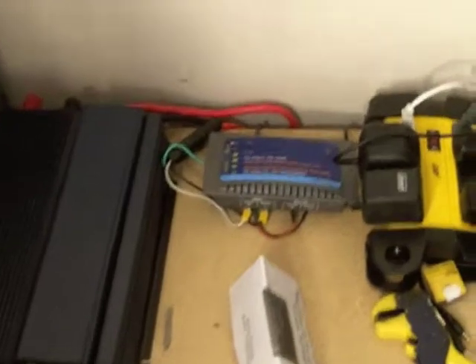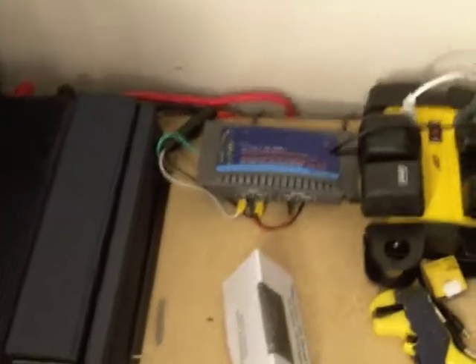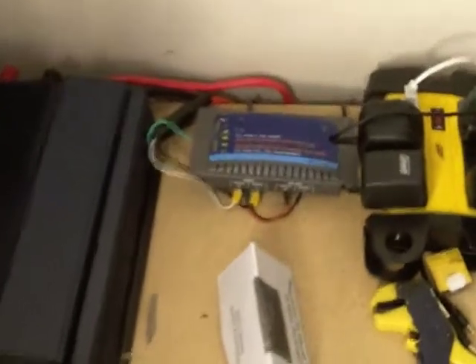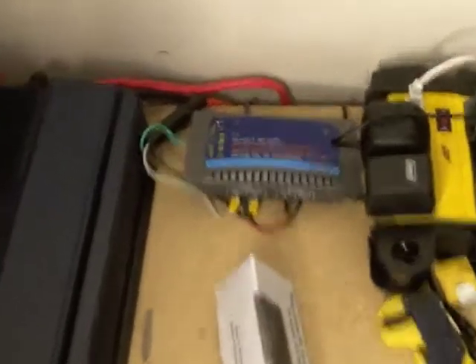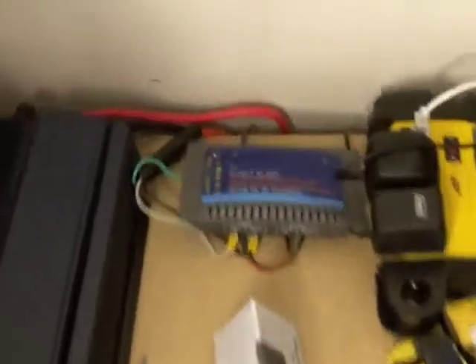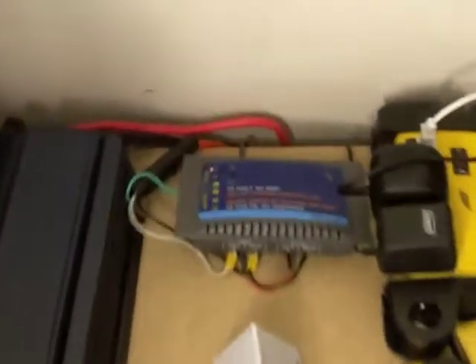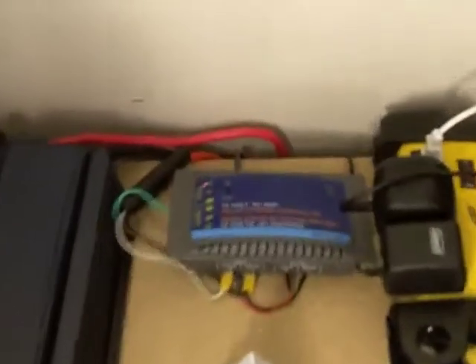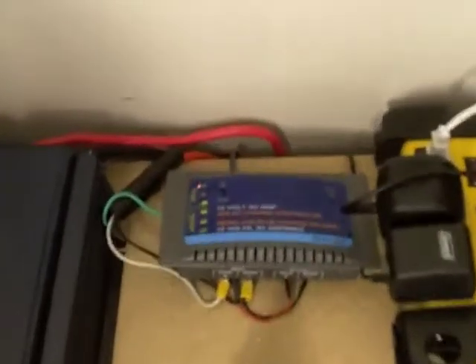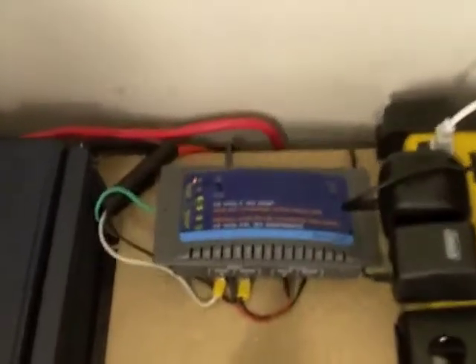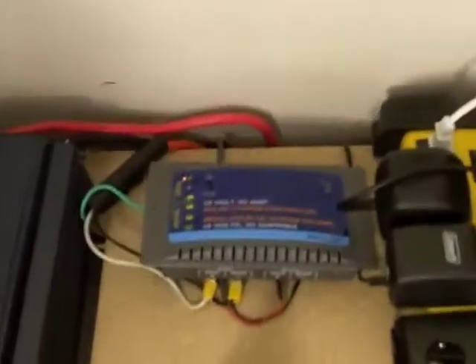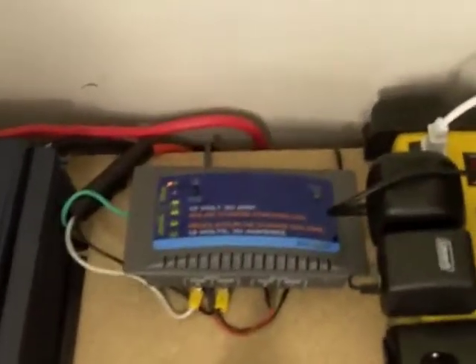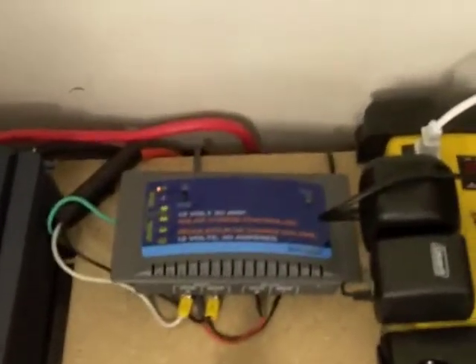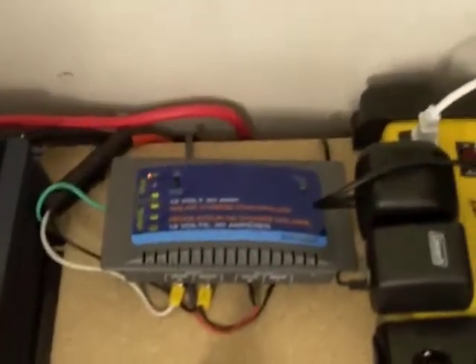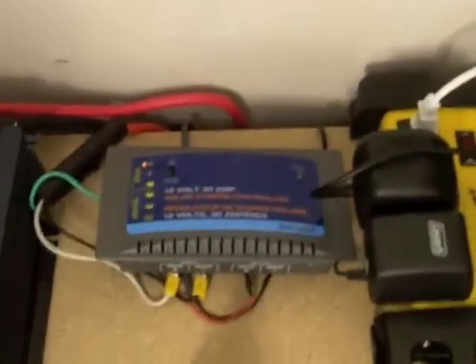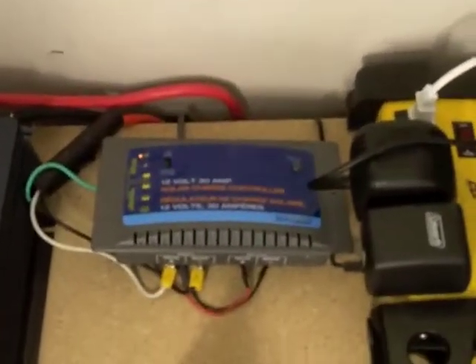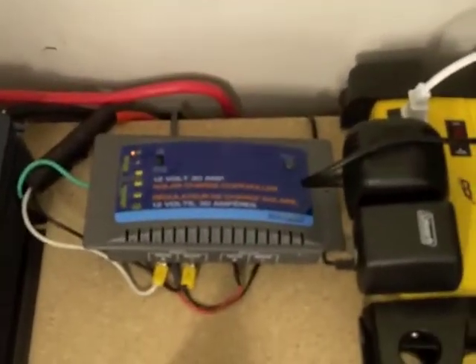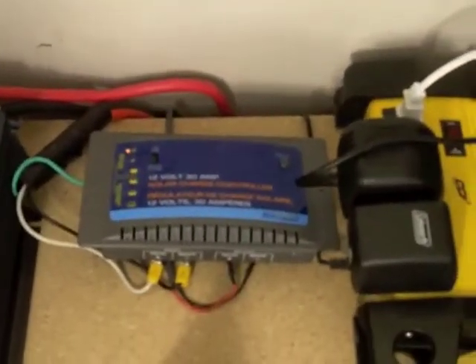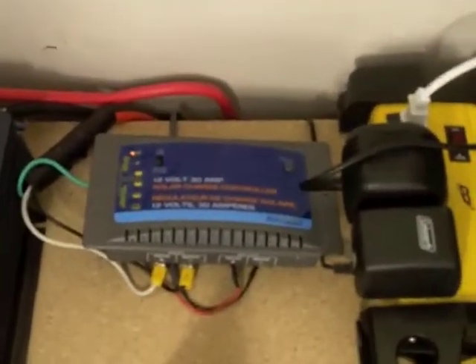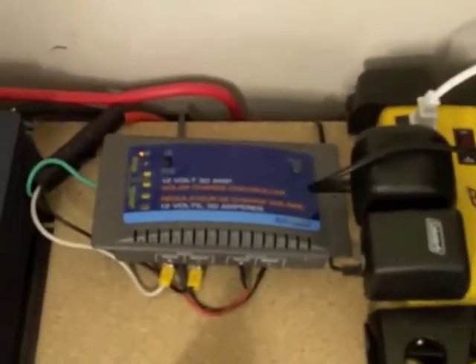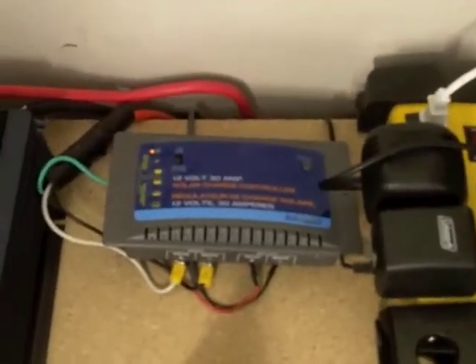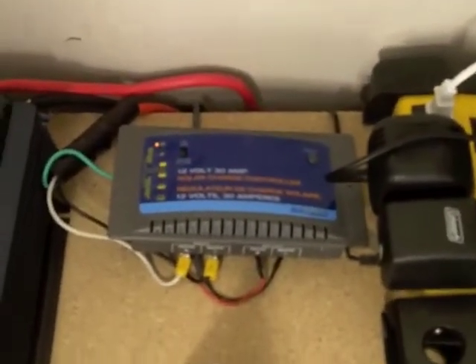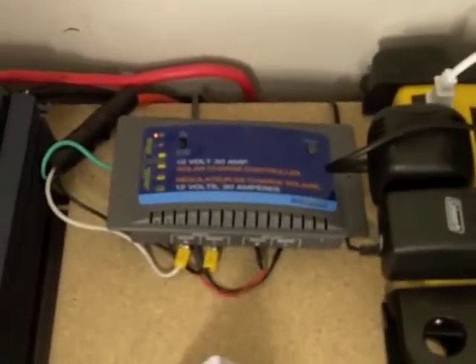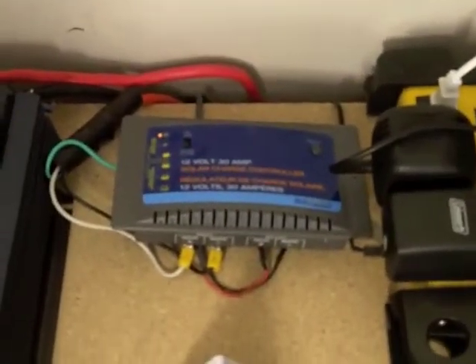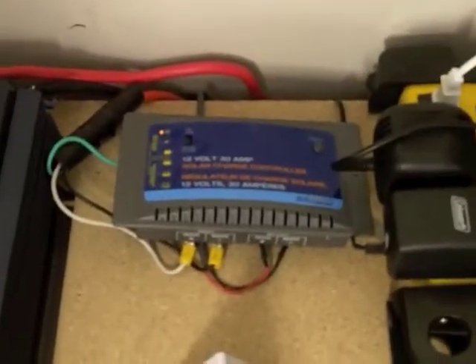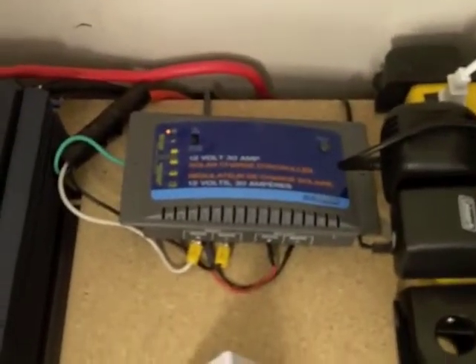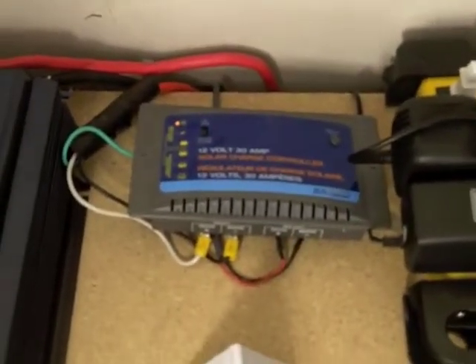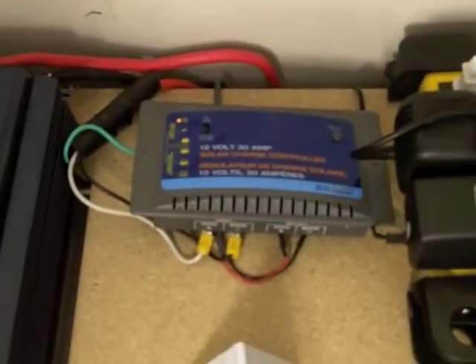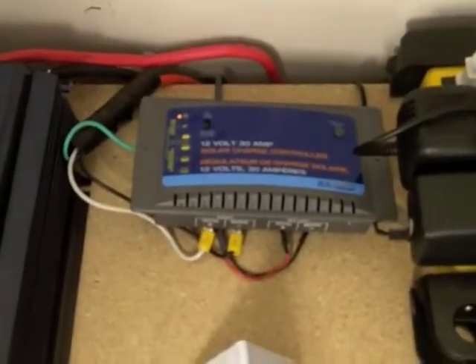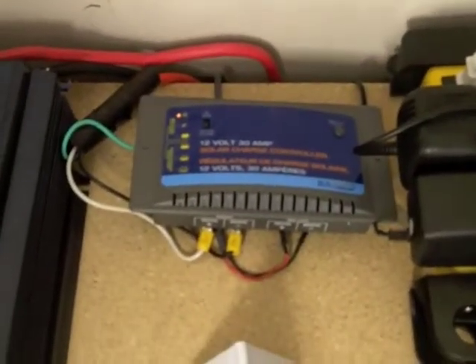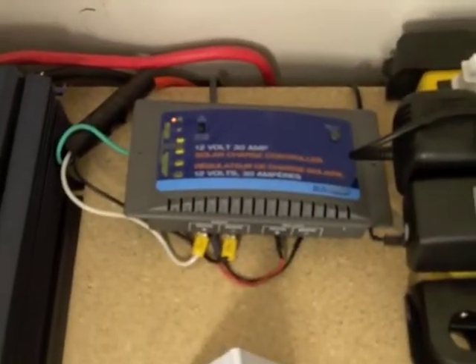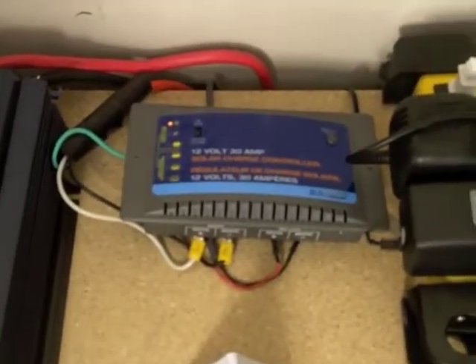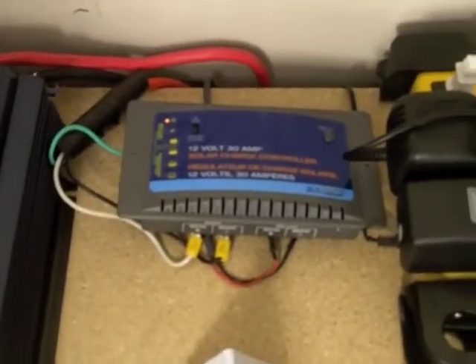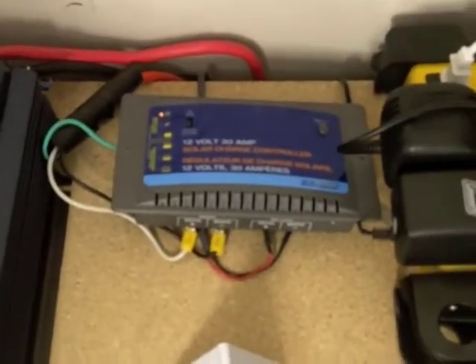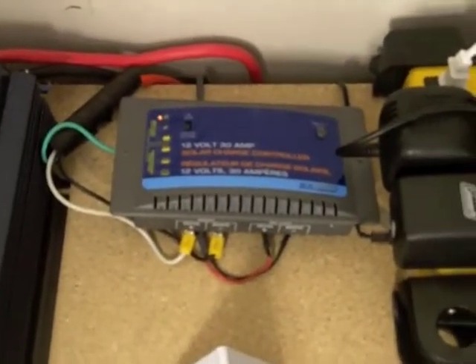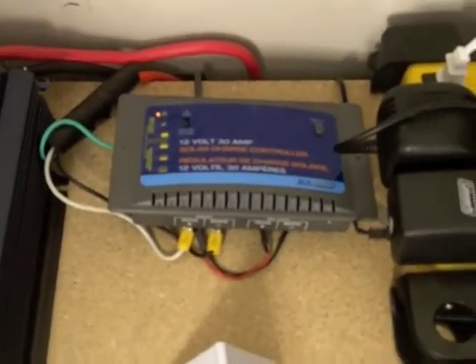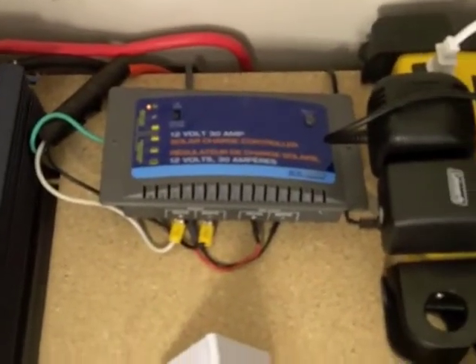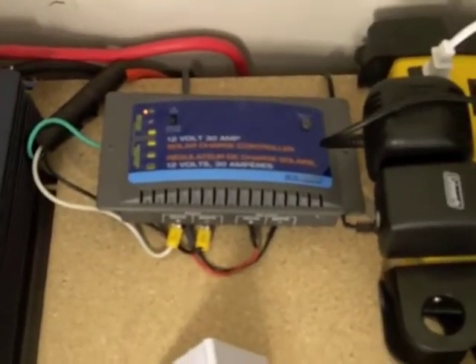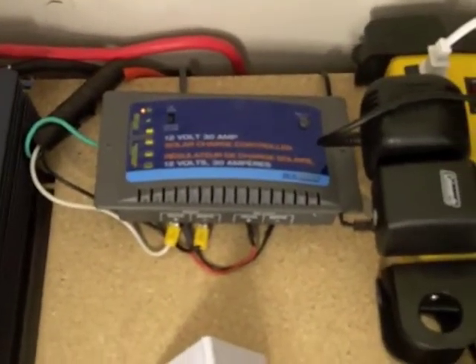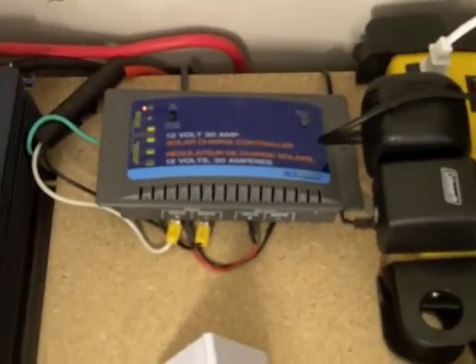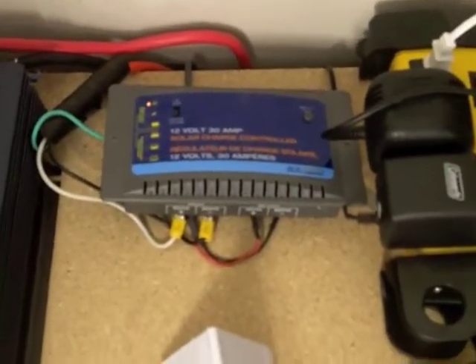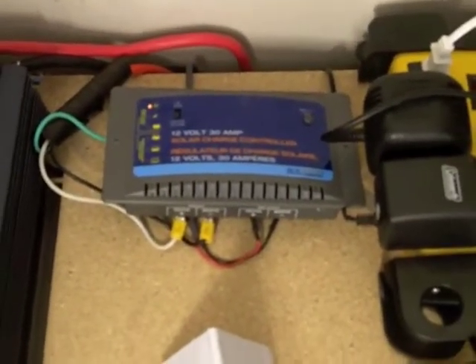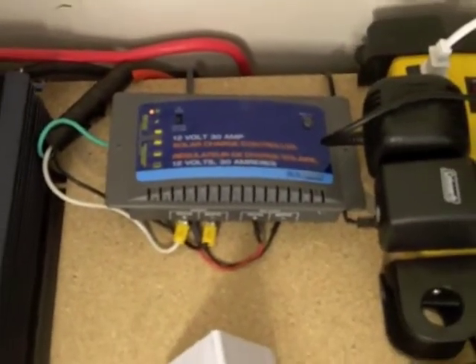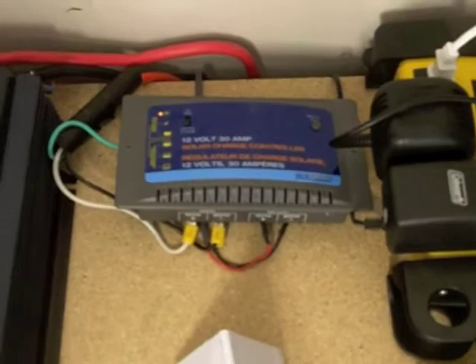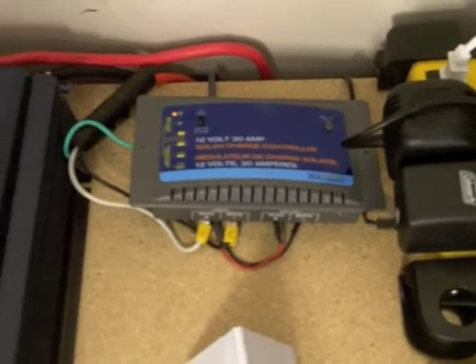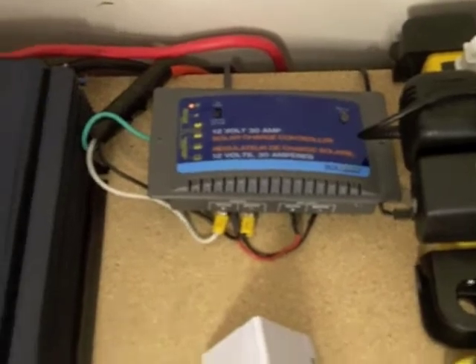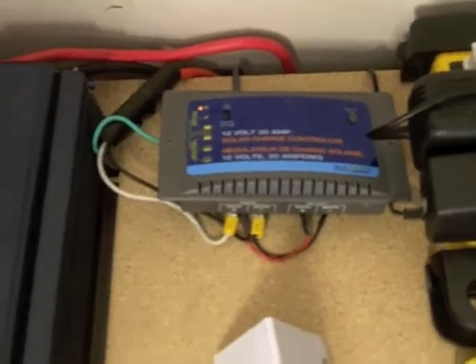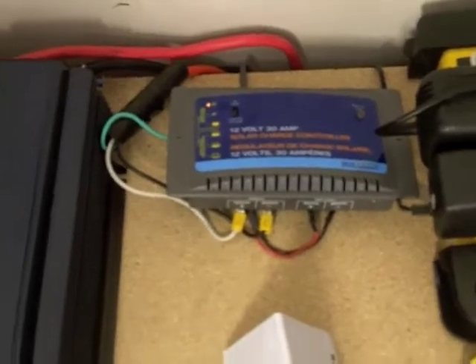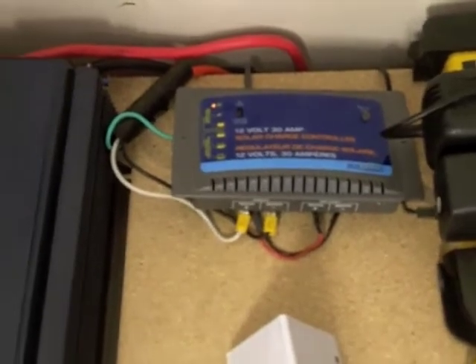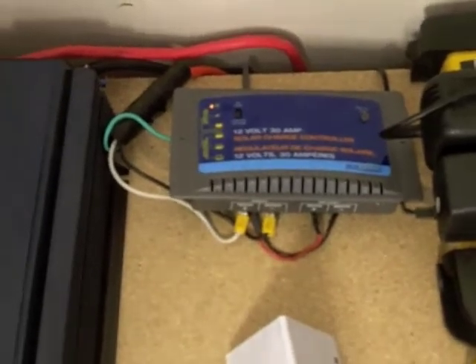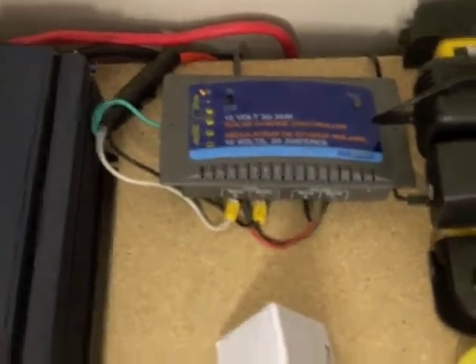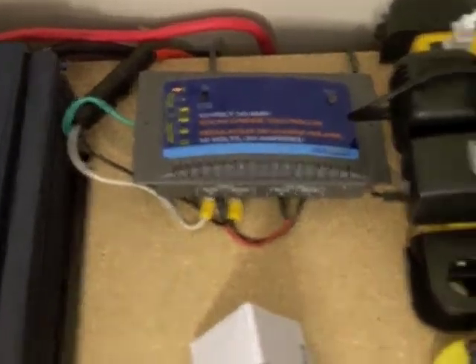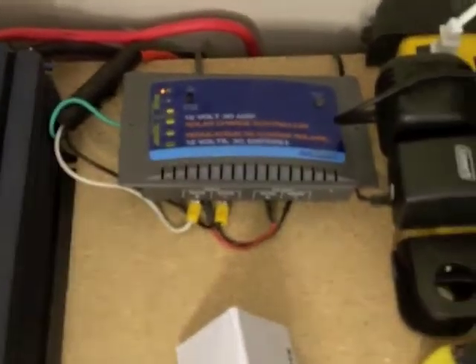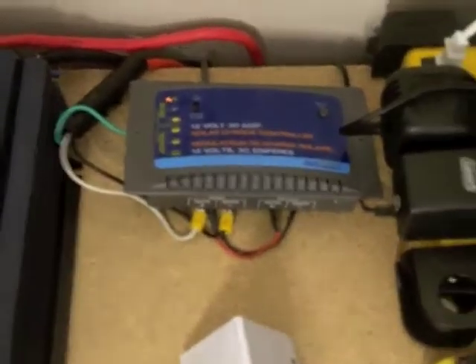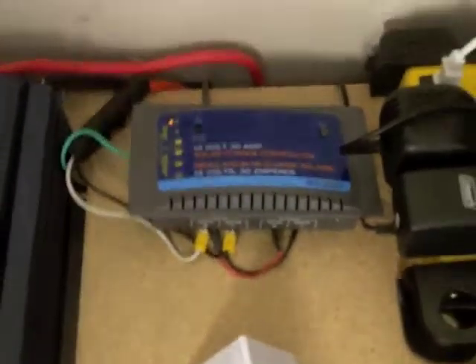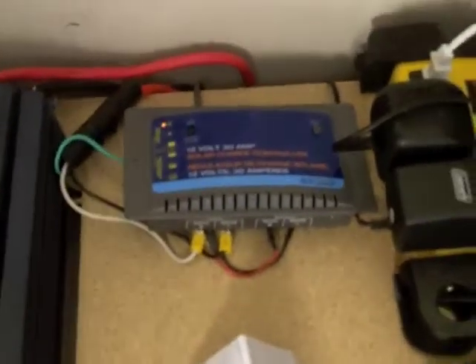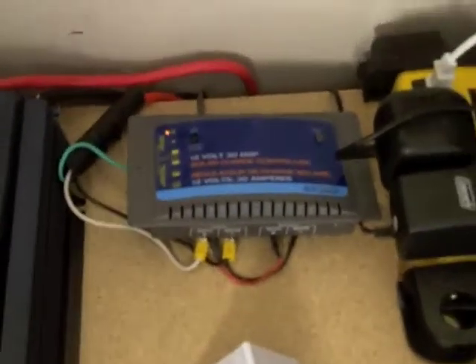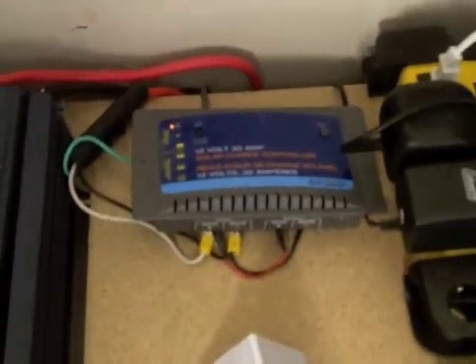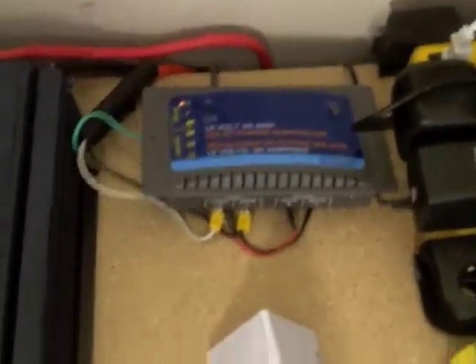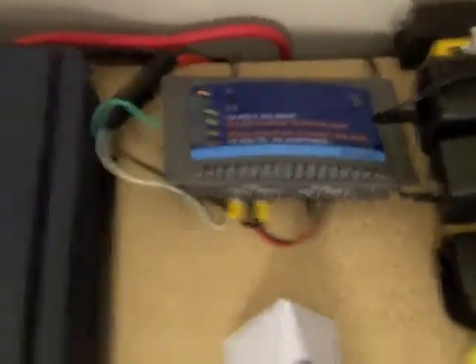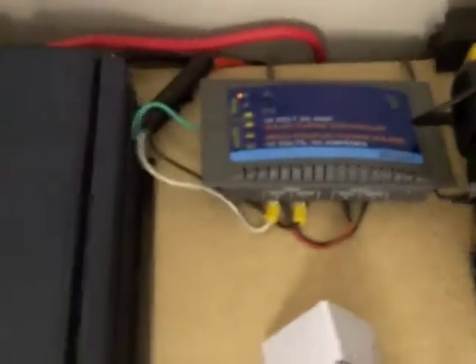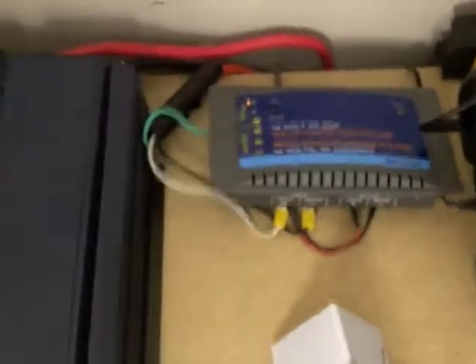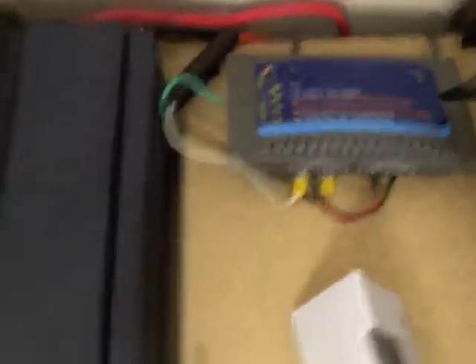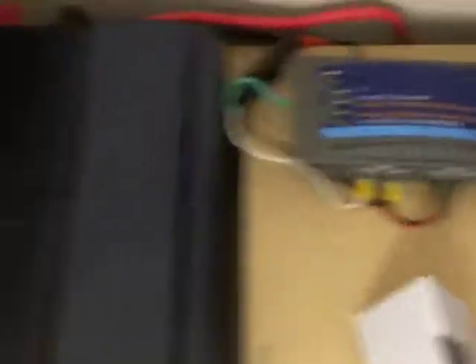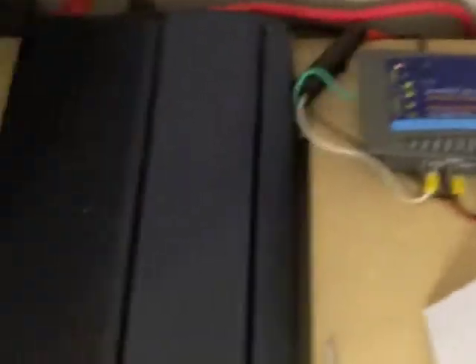Here's my solar charge controller. It's a 12 volt, 30 amp. I really like that one — it's pretty nice.